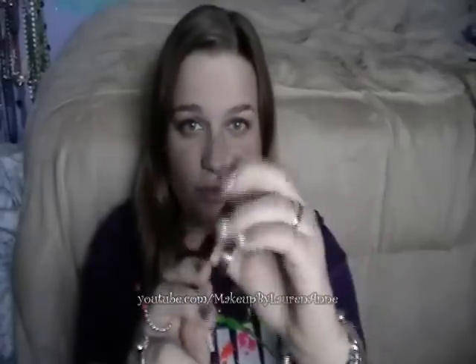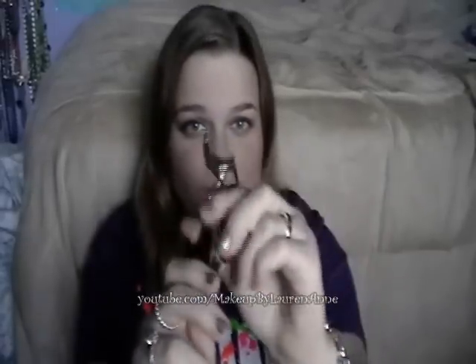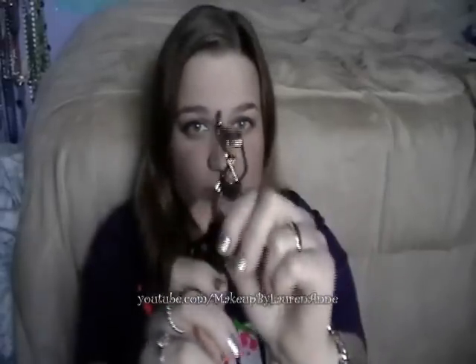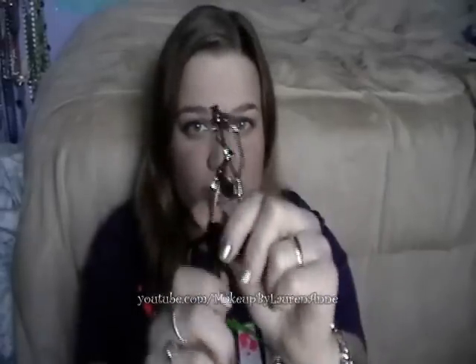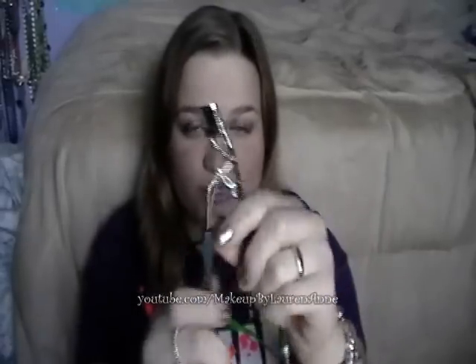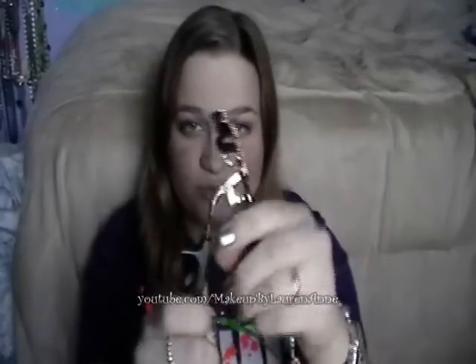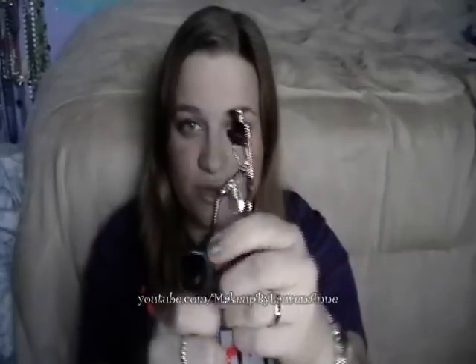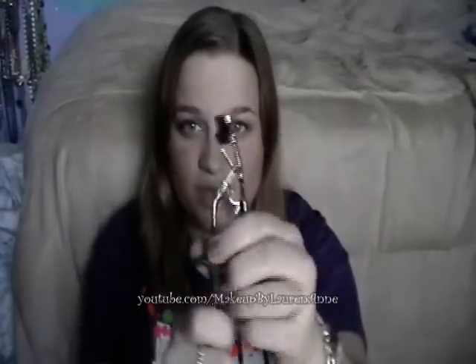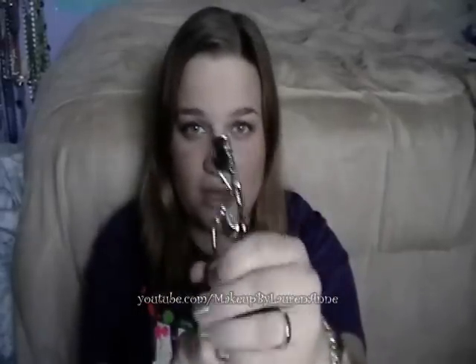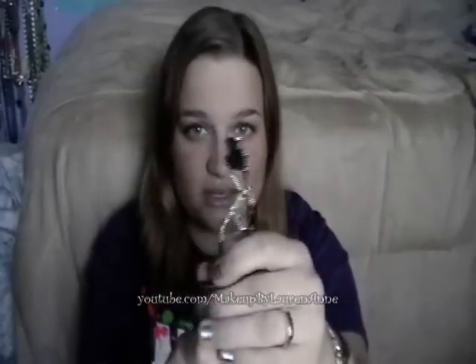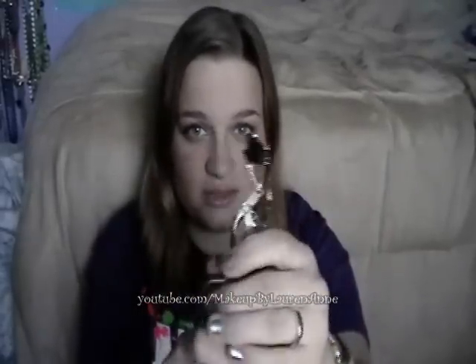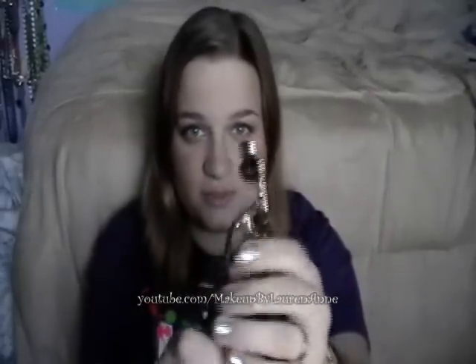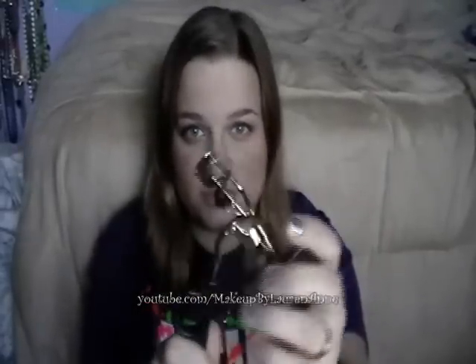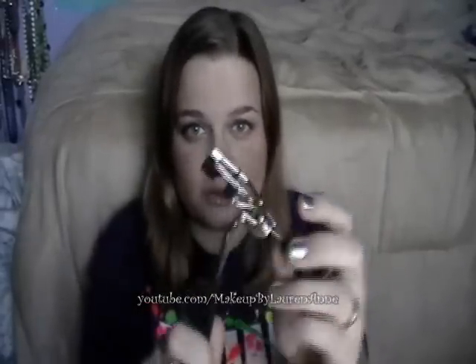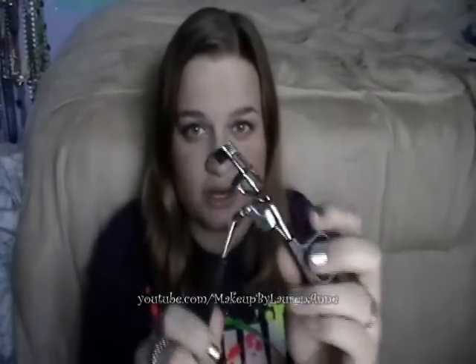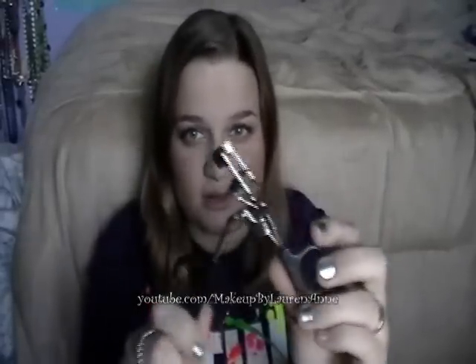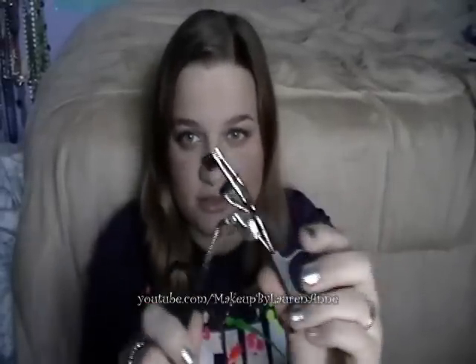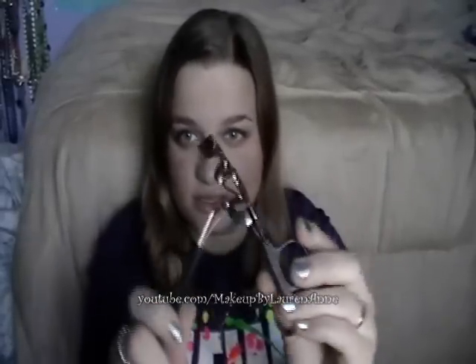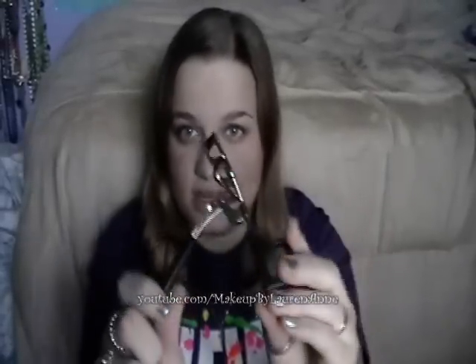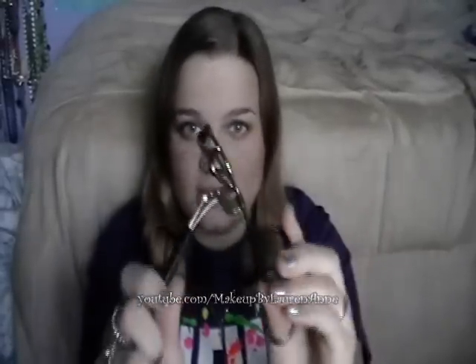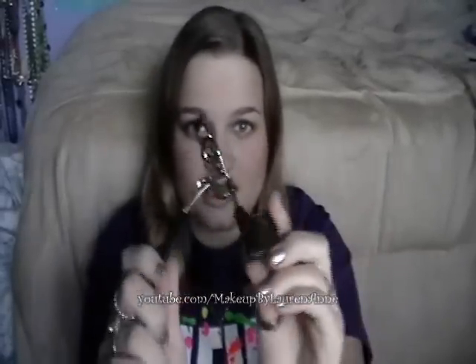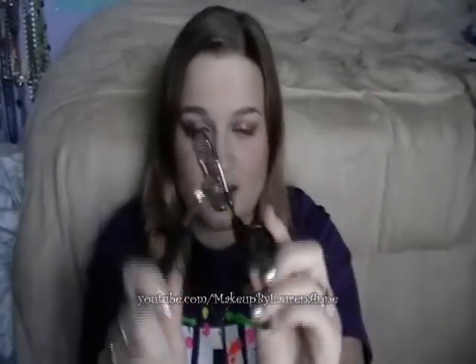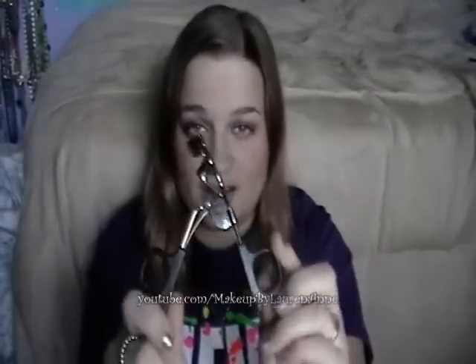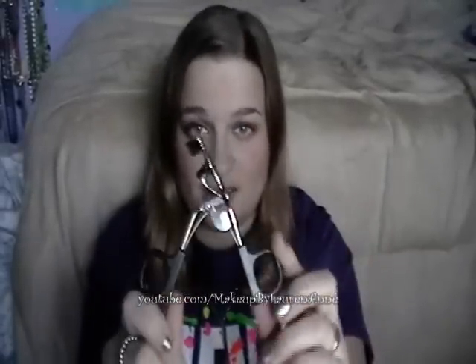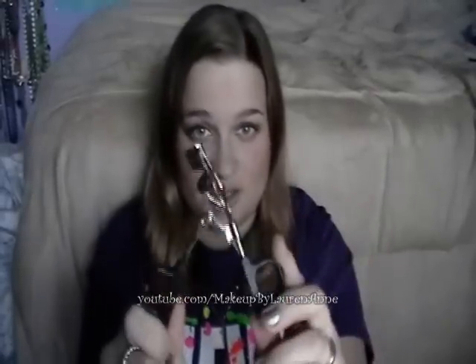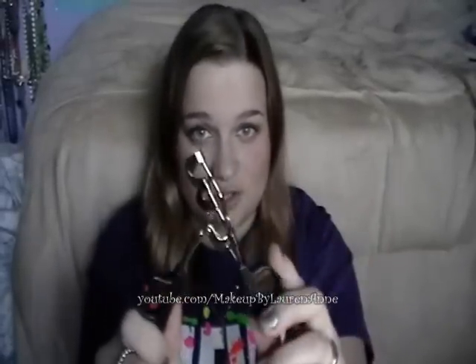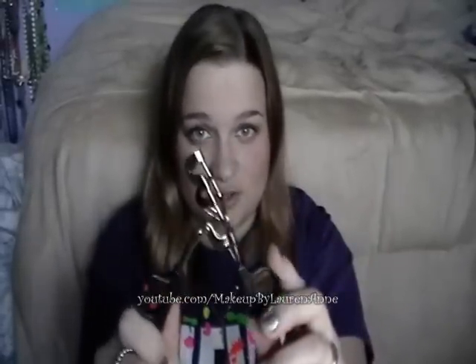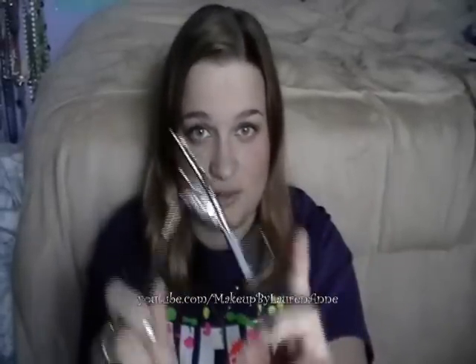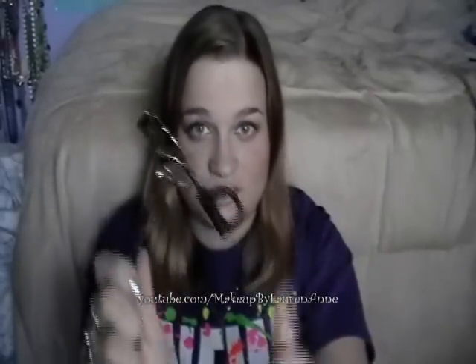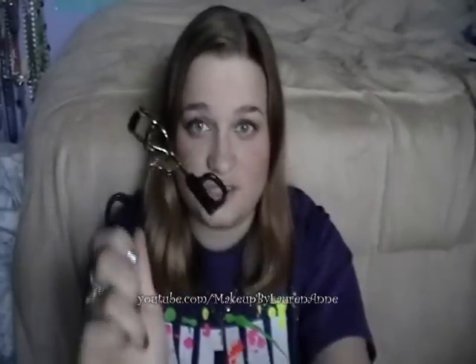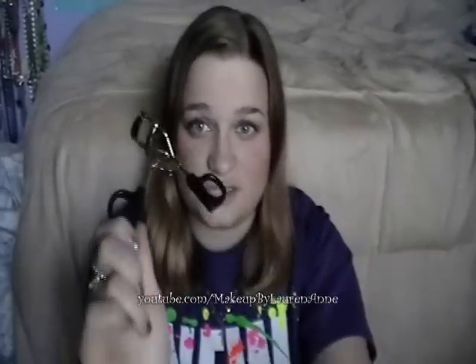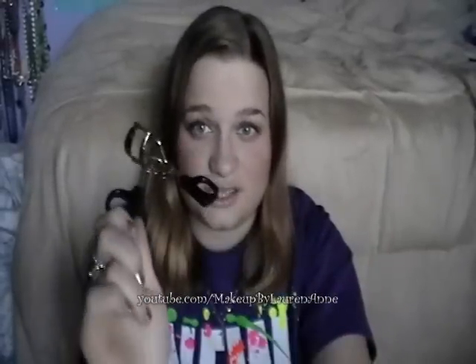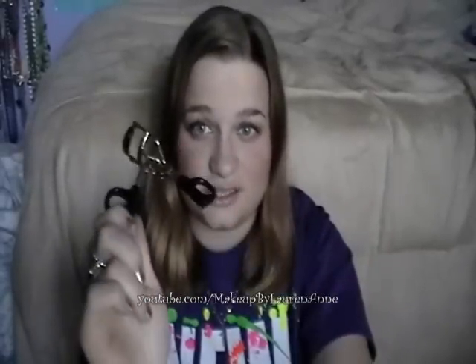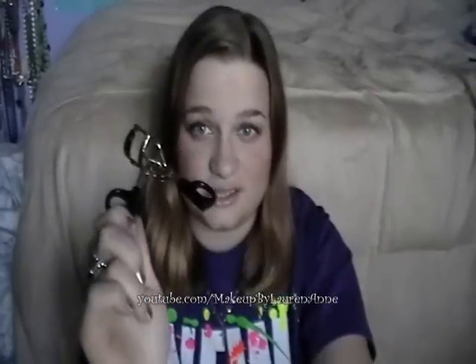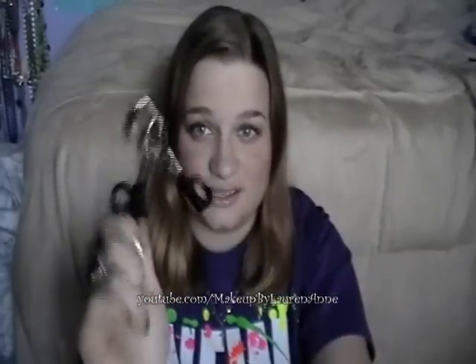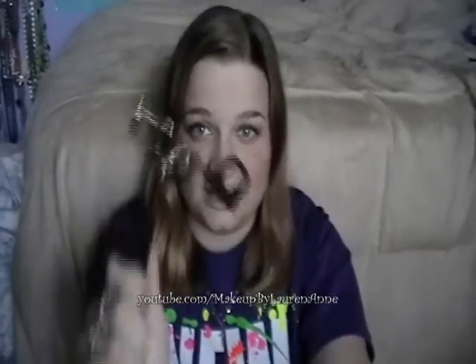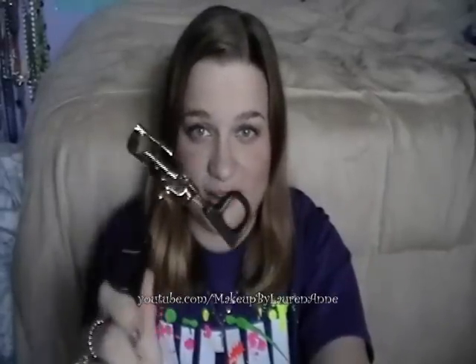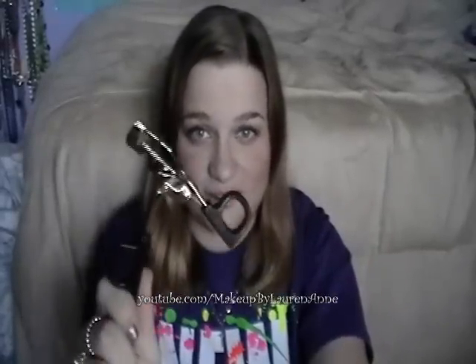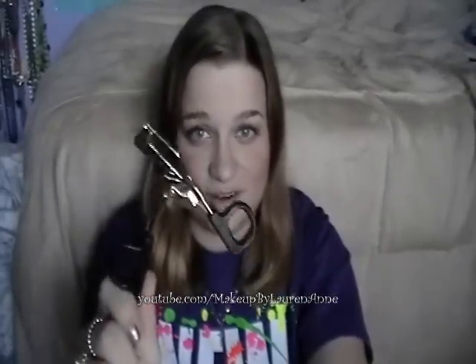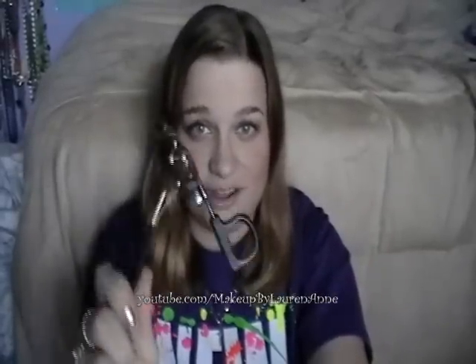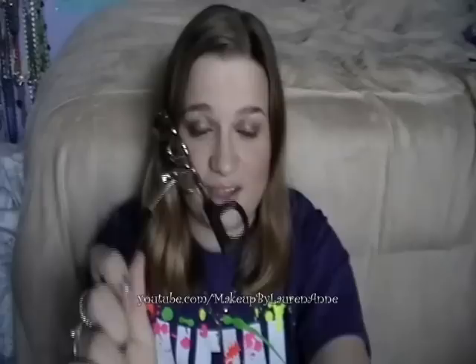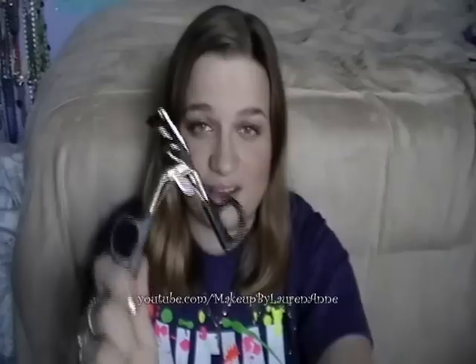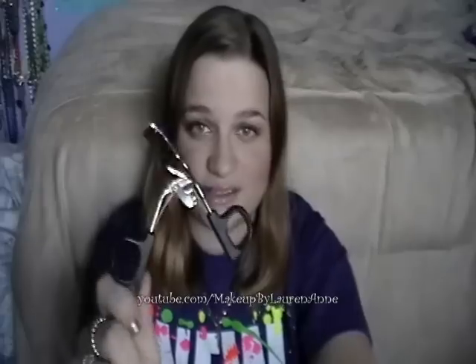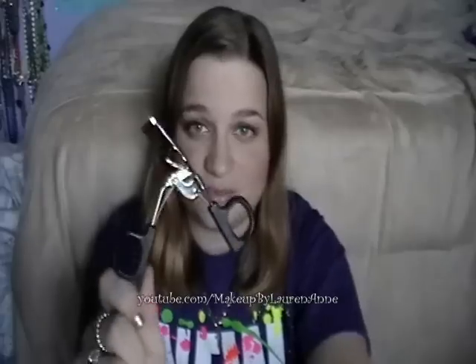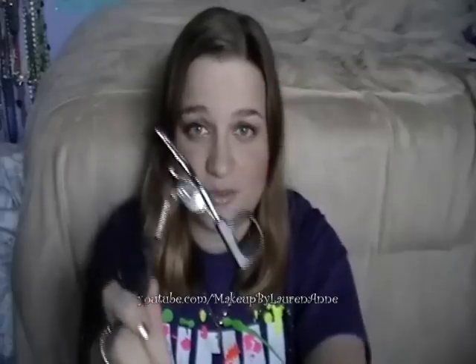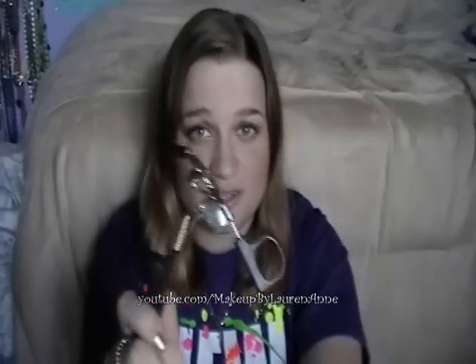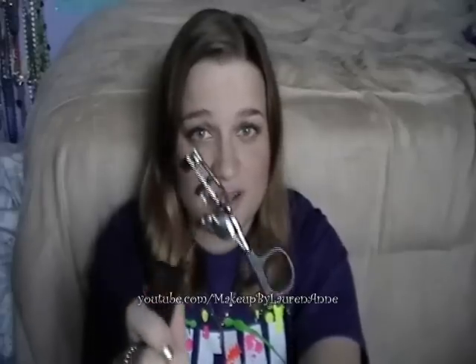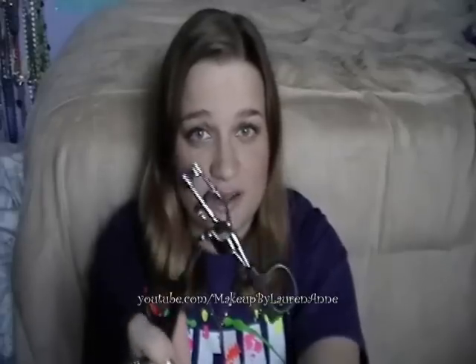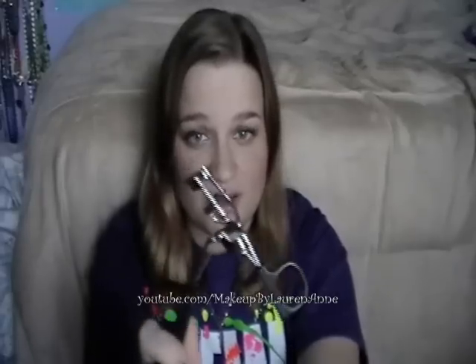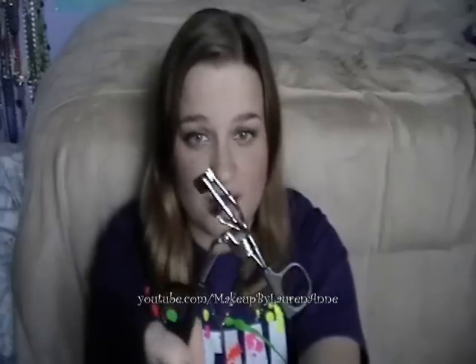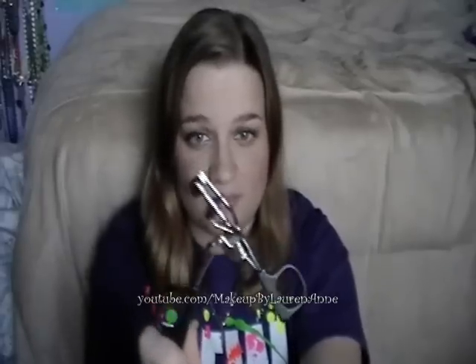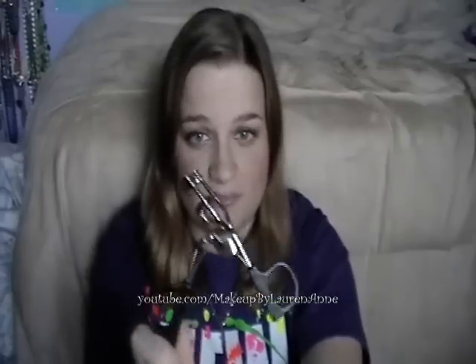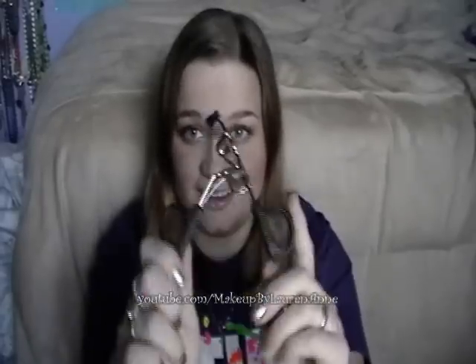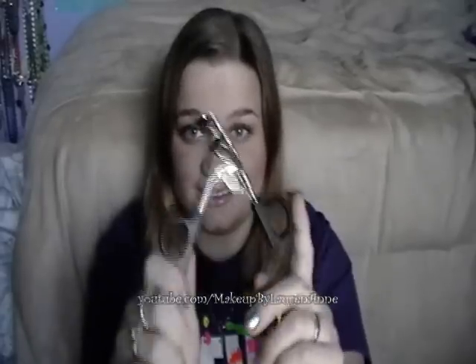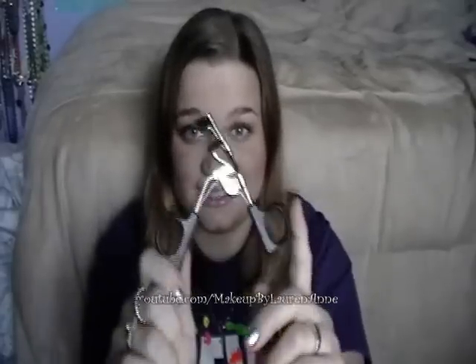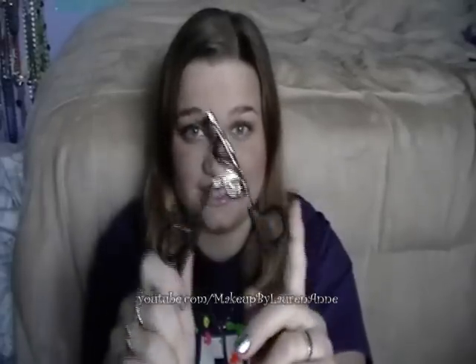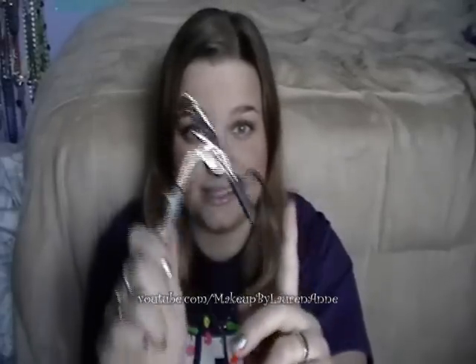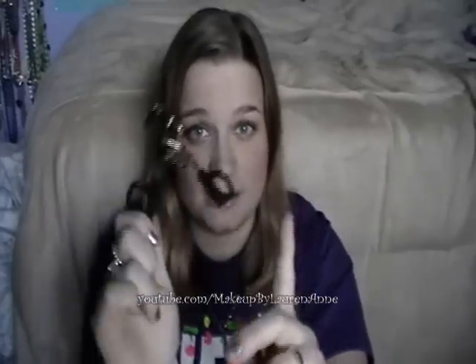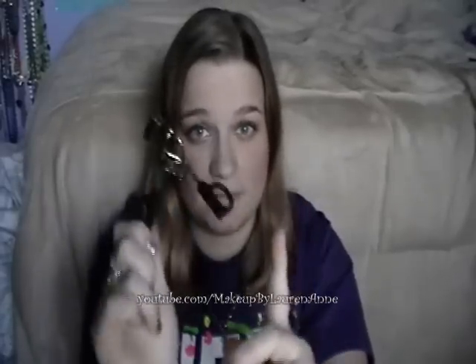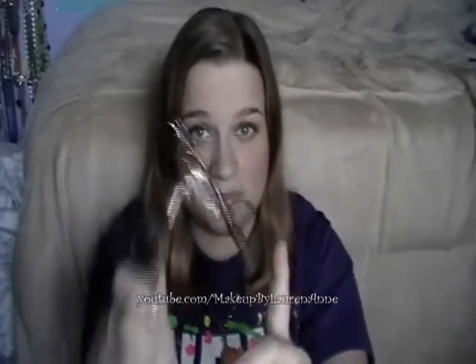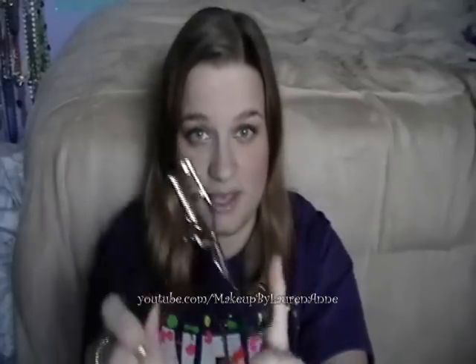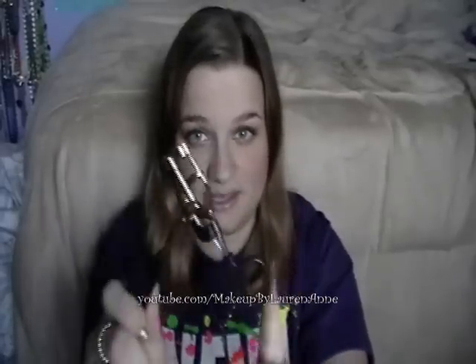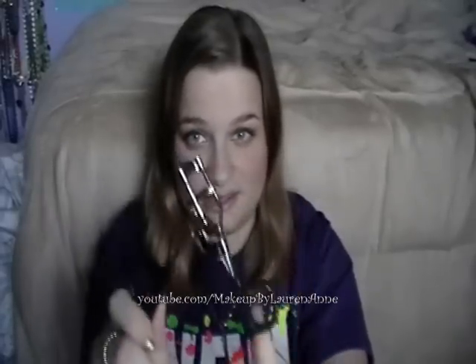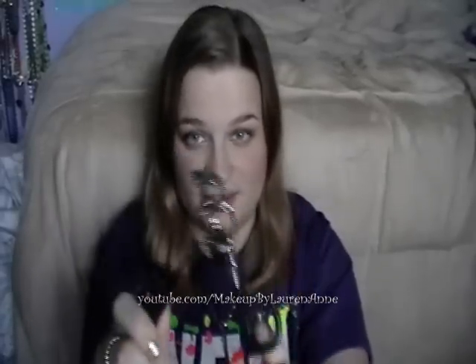You do not need to spend twenty dollars on an eyelash curler. This is a dollar at eyeslipsface.com and it is amazing.